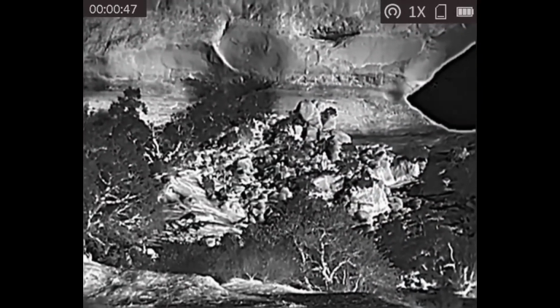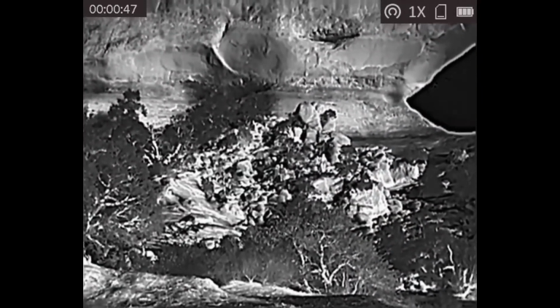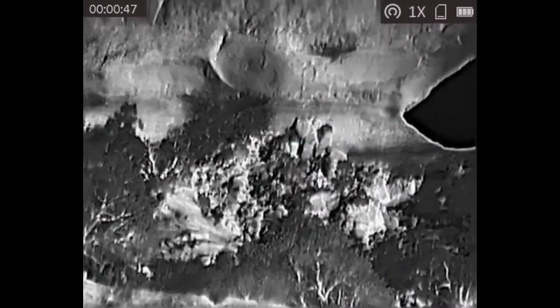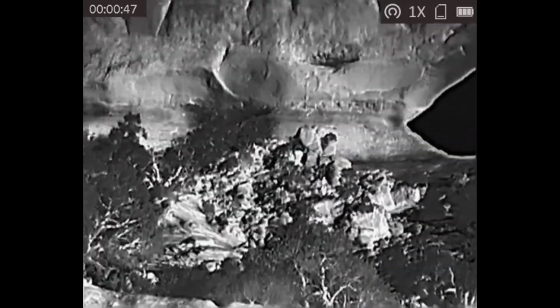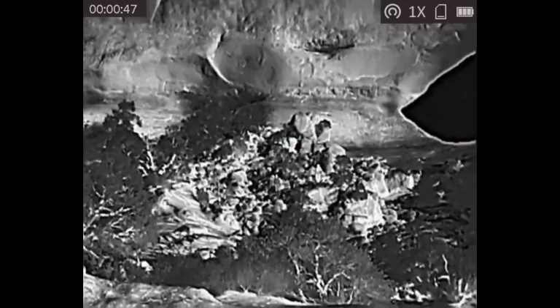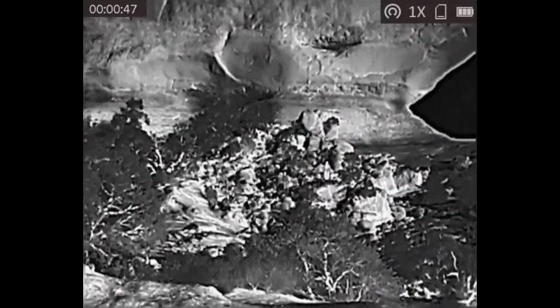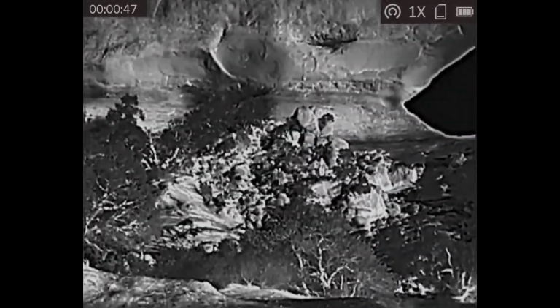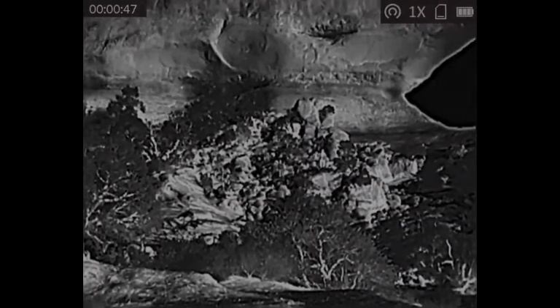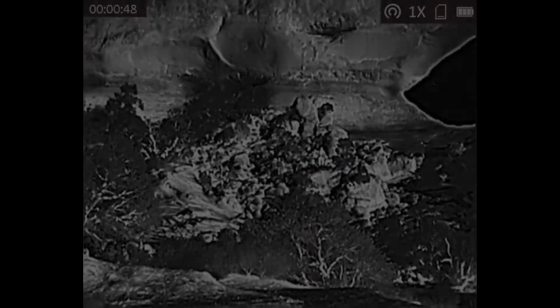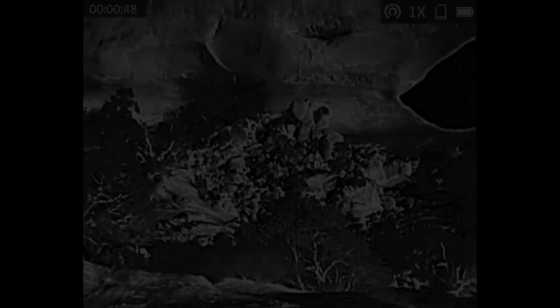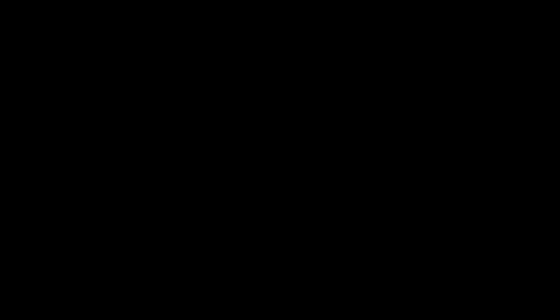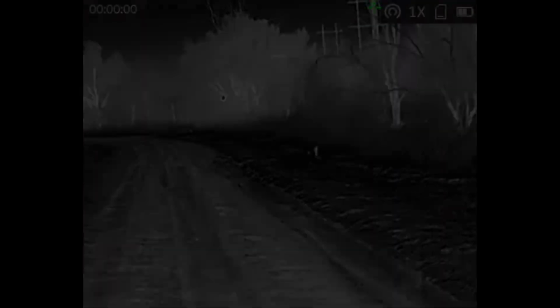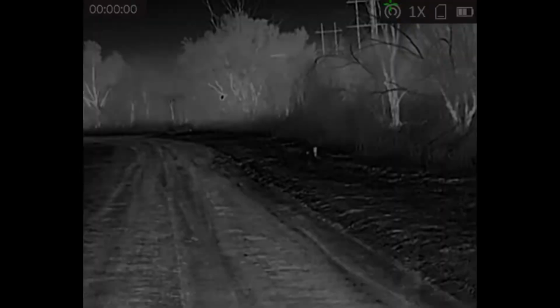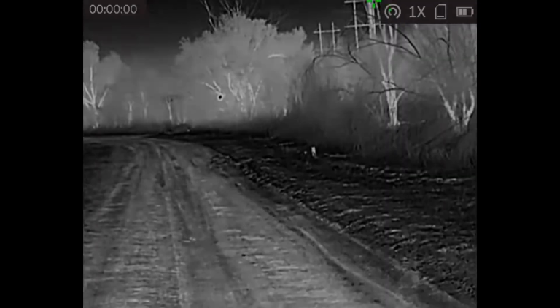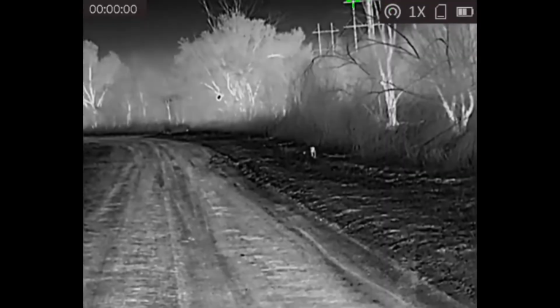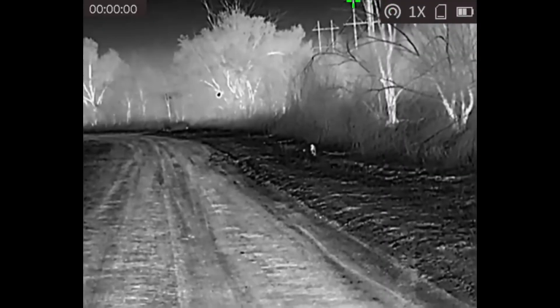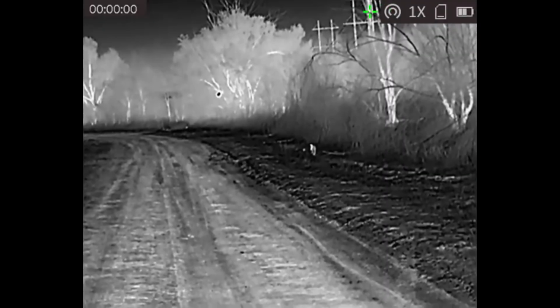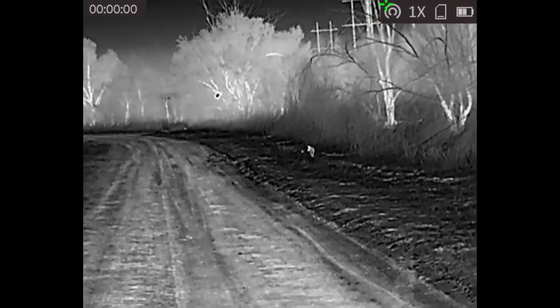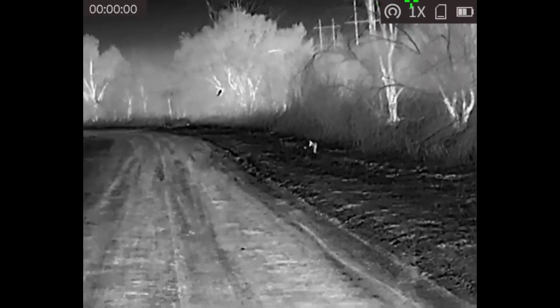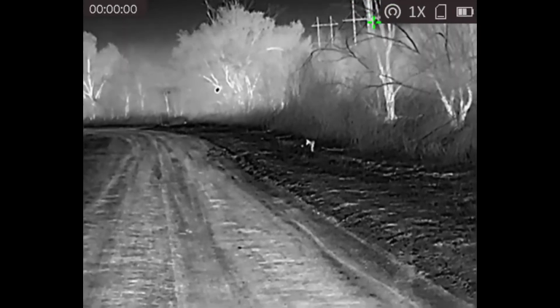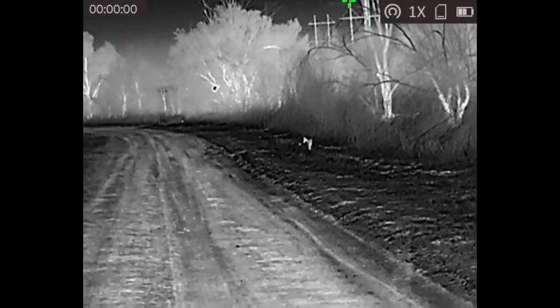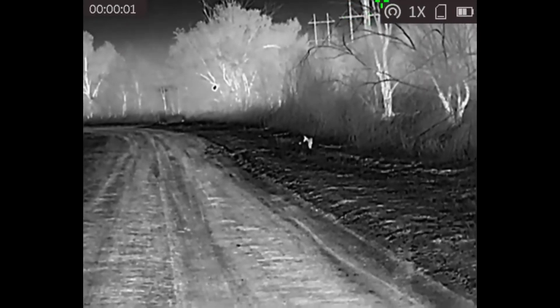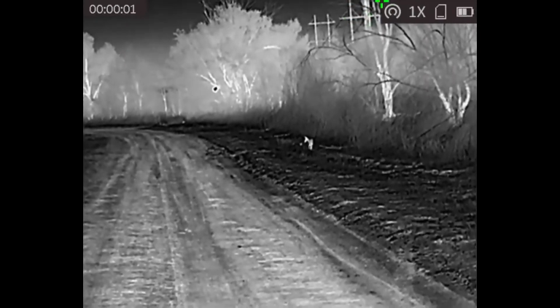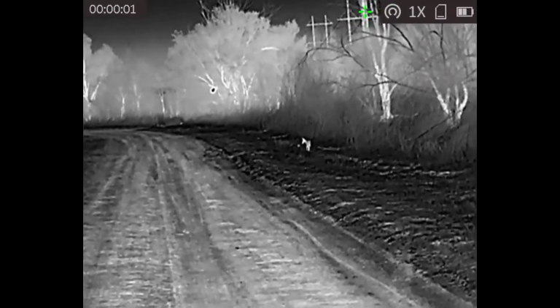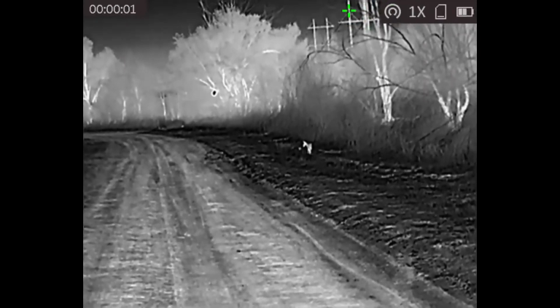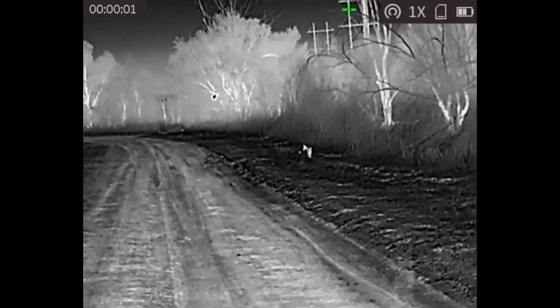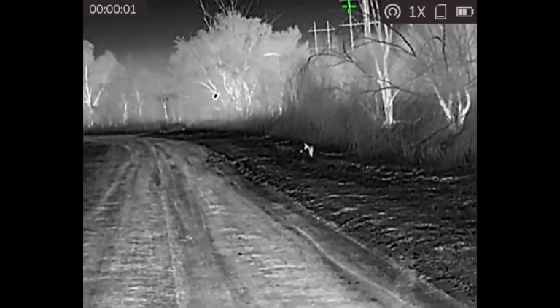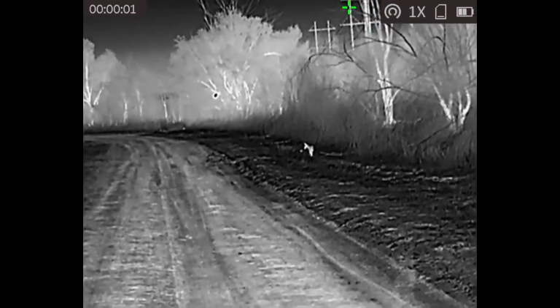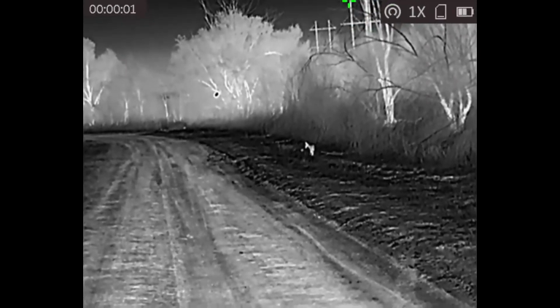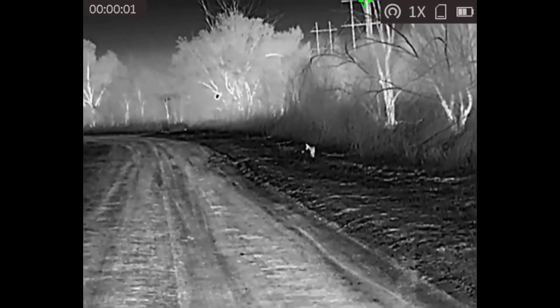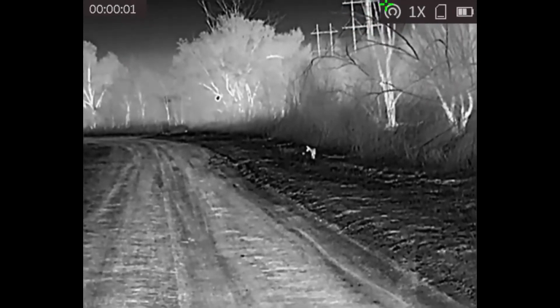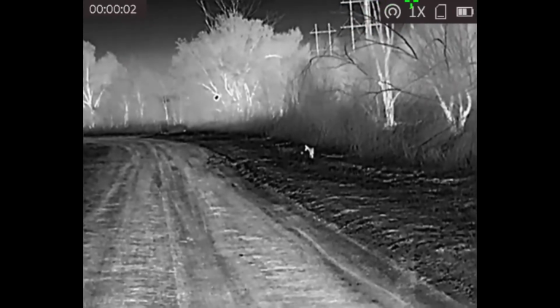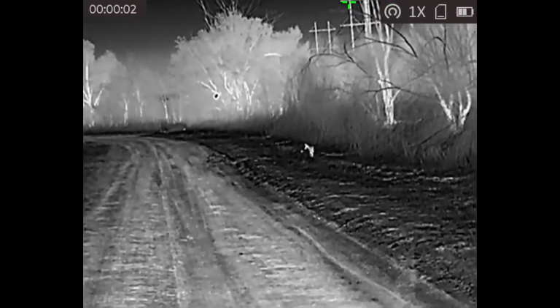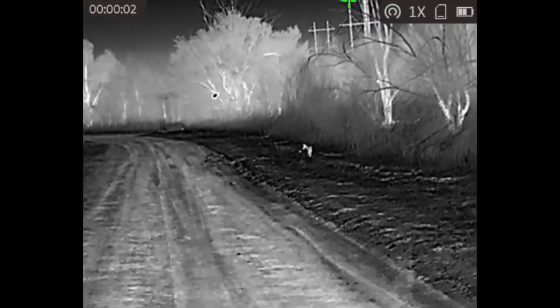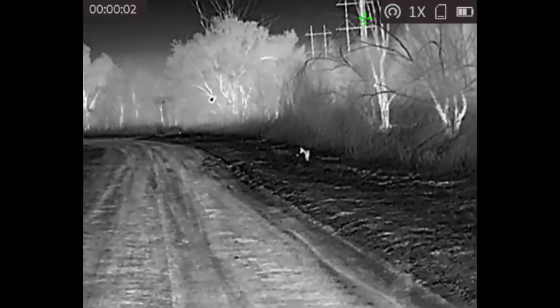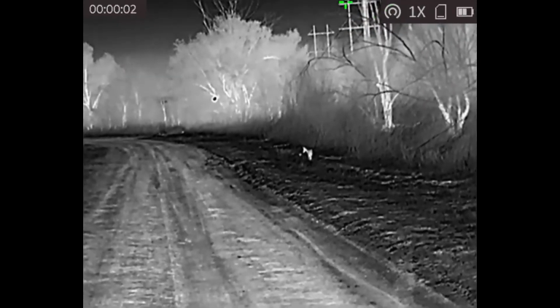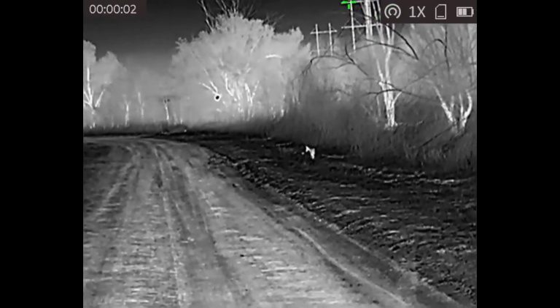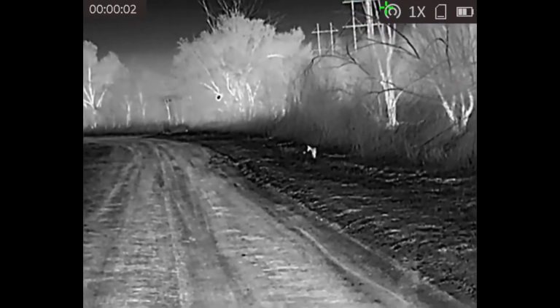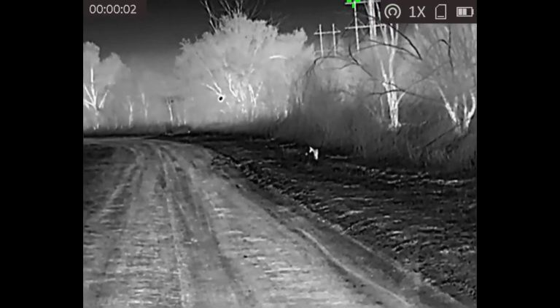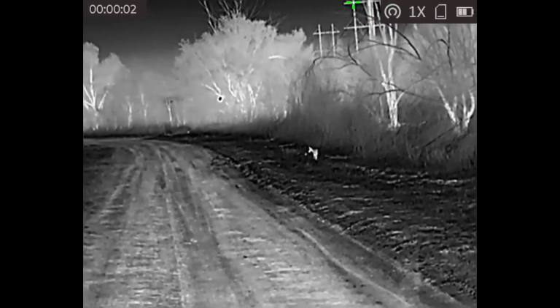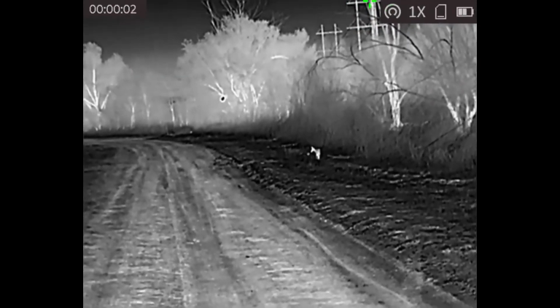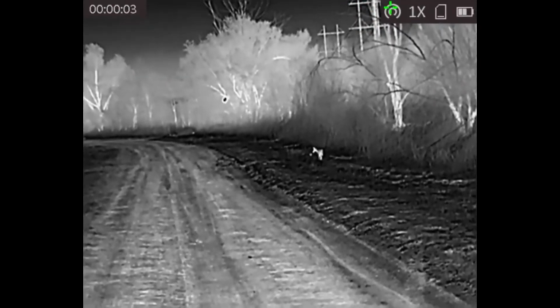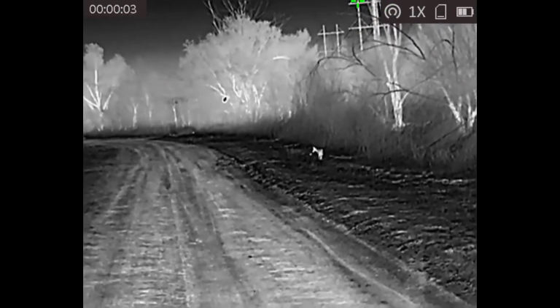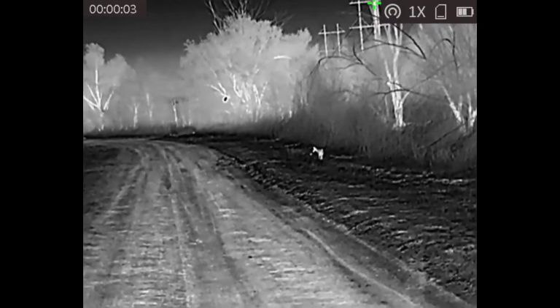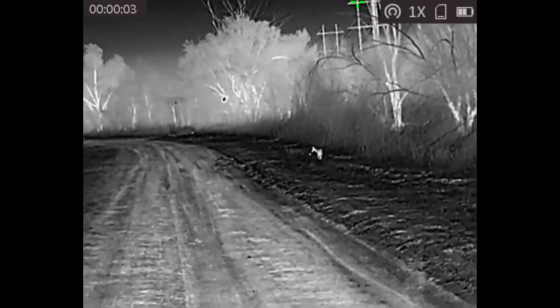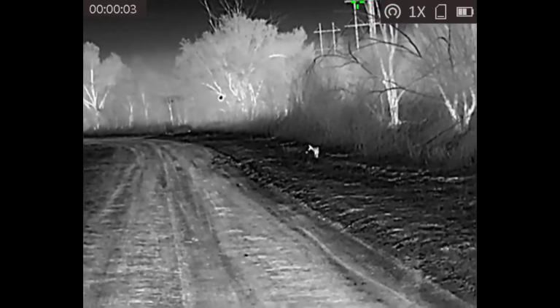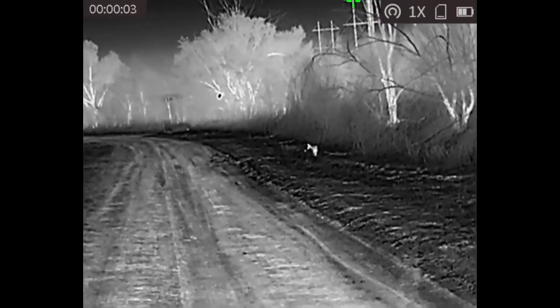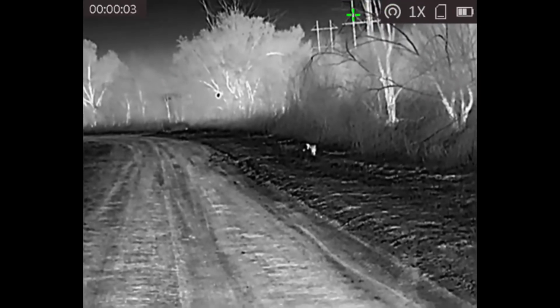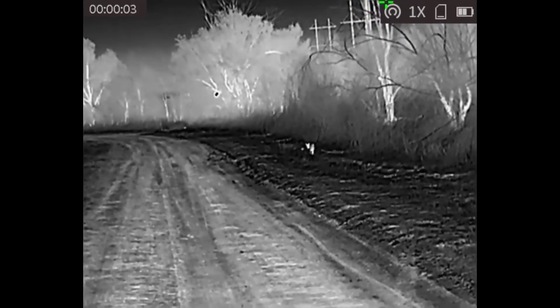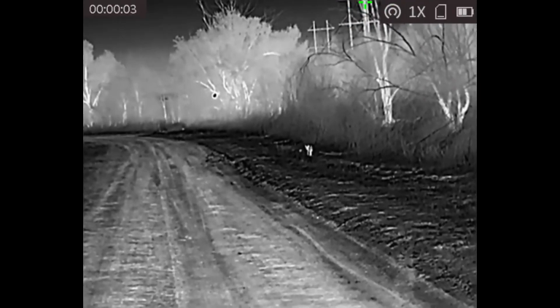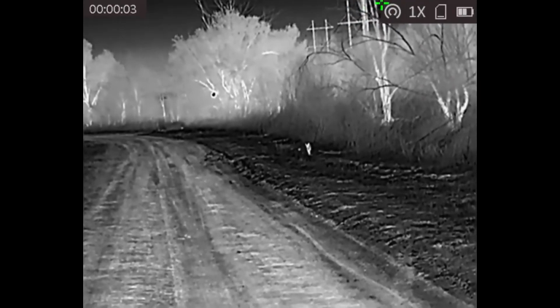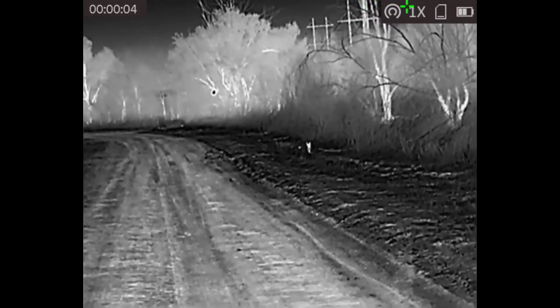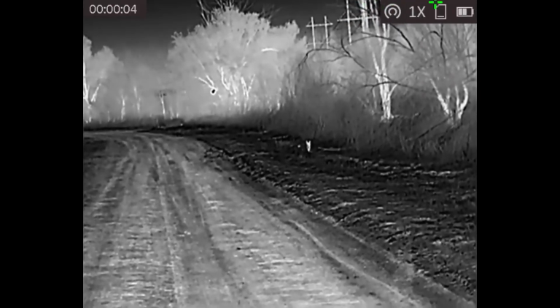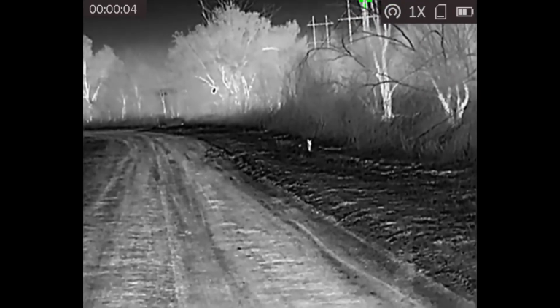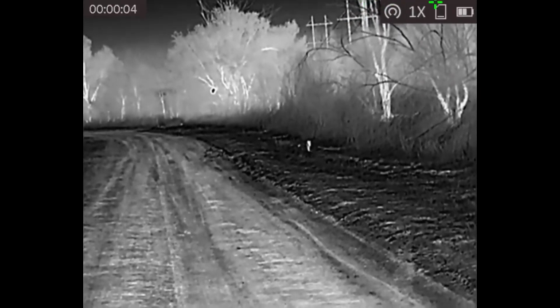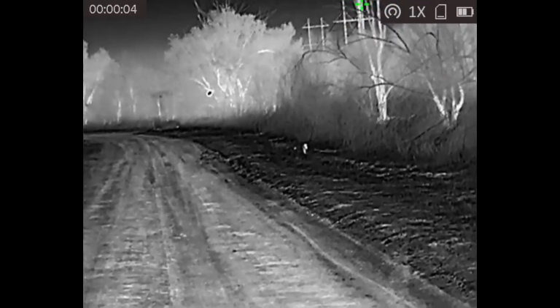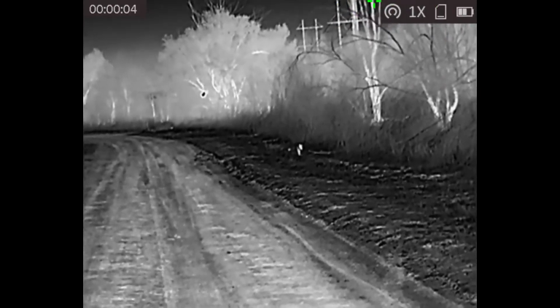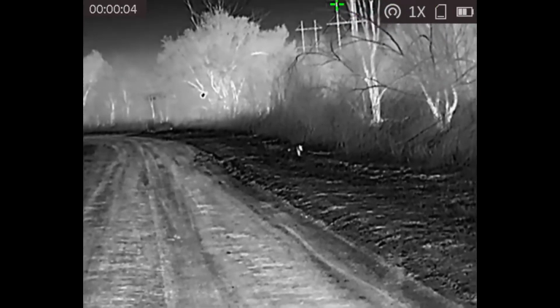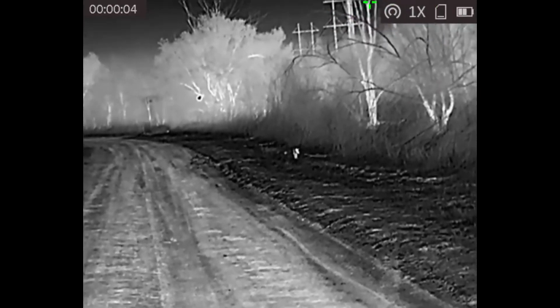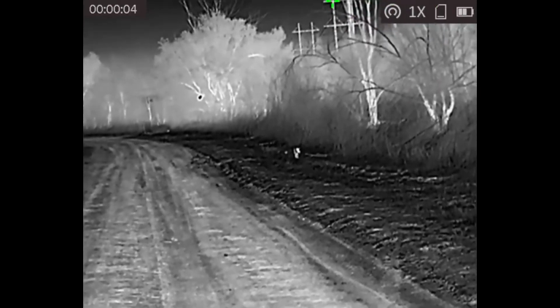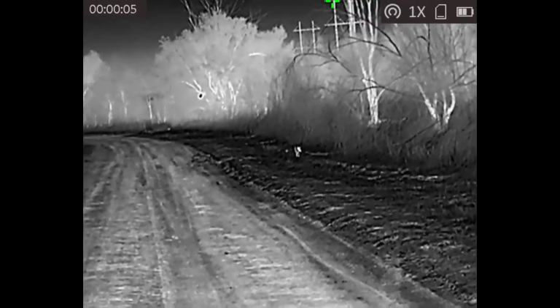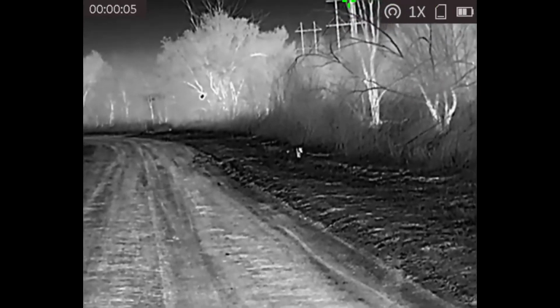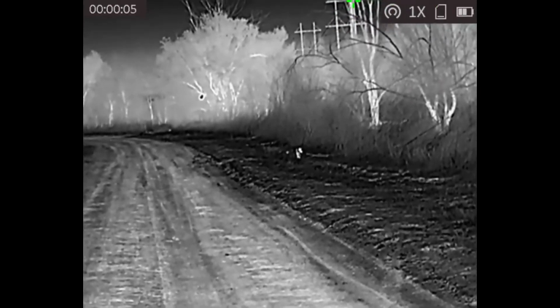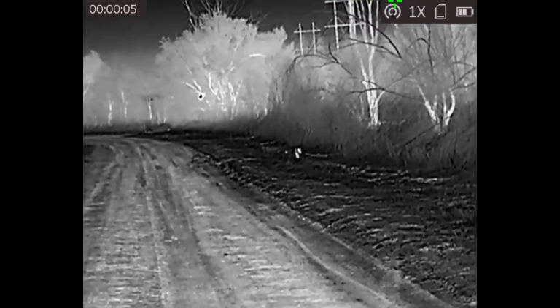This is at night, and that is a coyote. I actually had a little bit of a scare filming this.